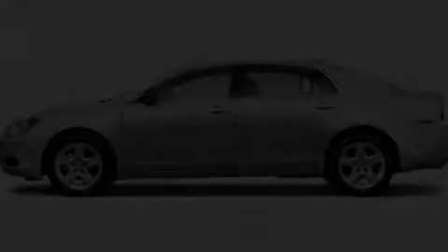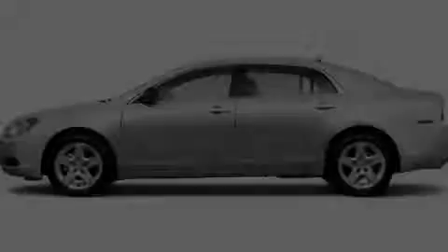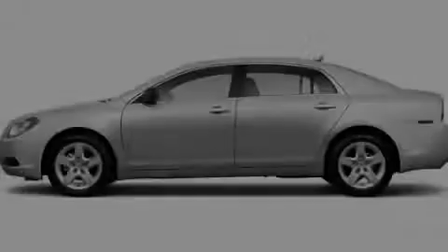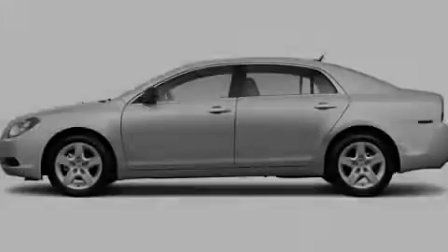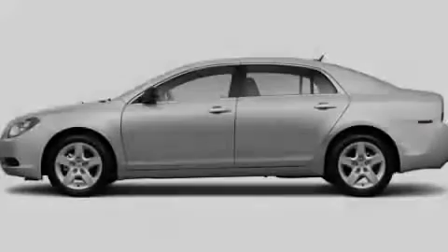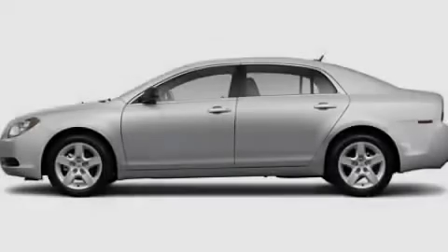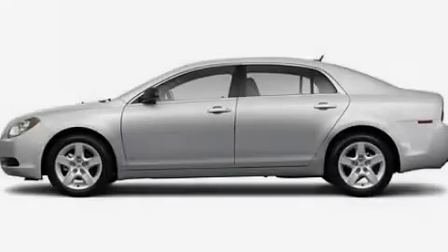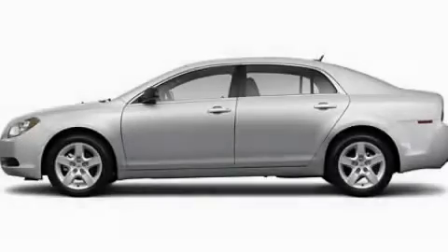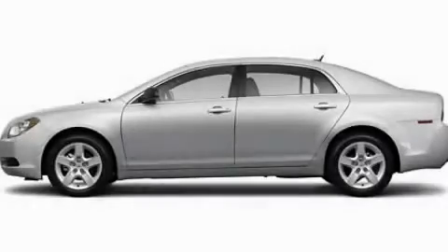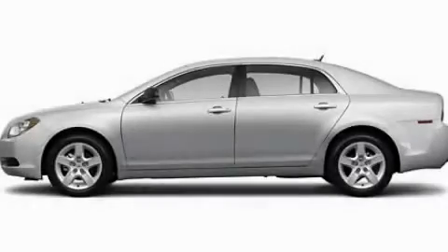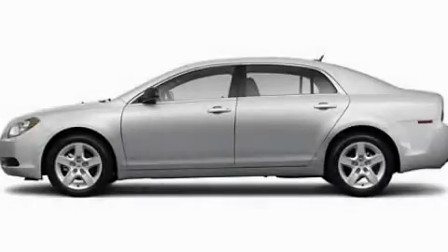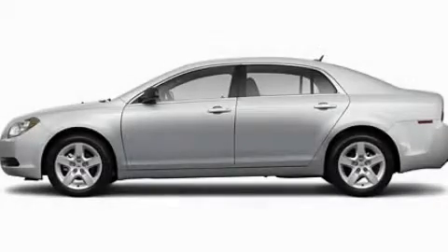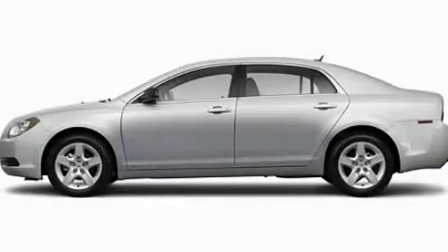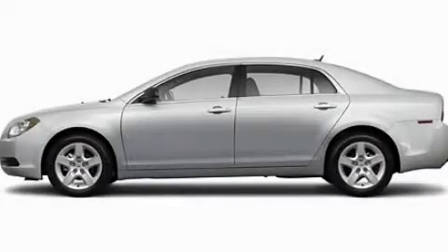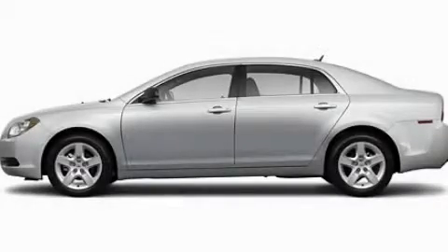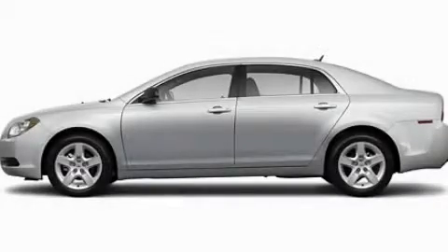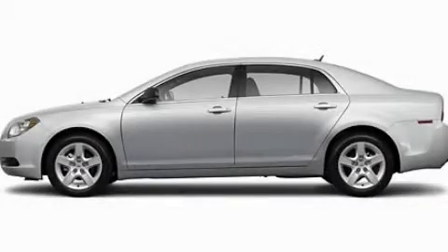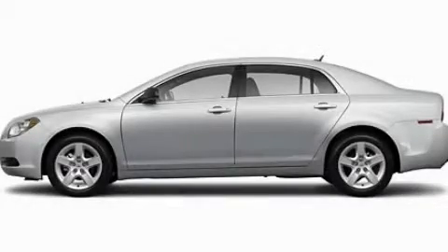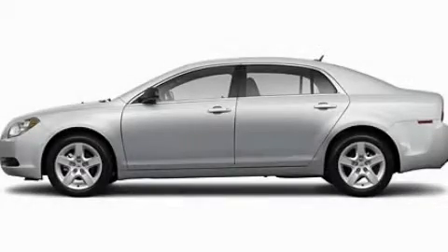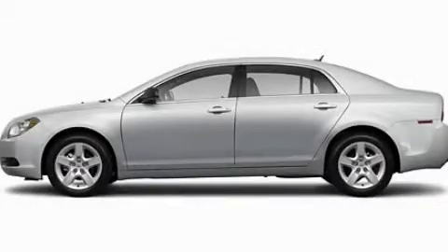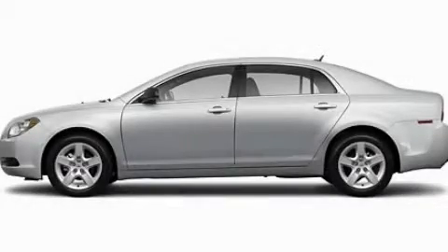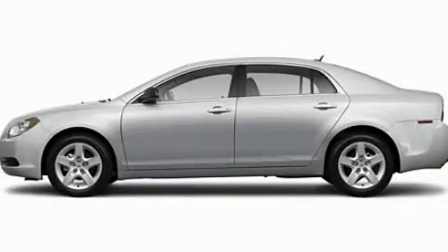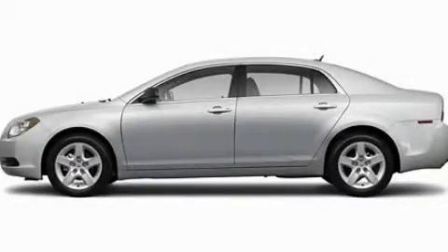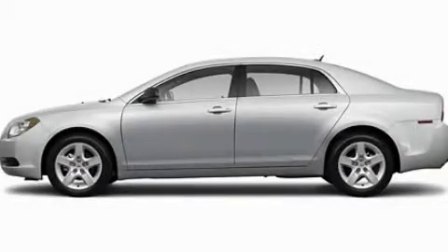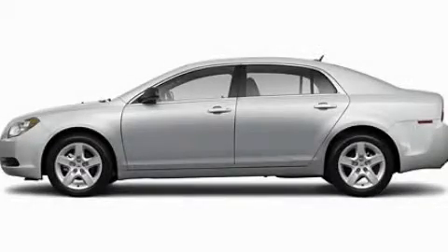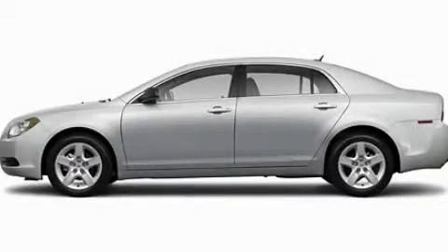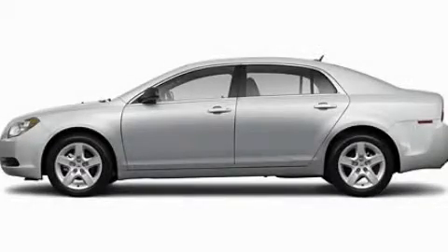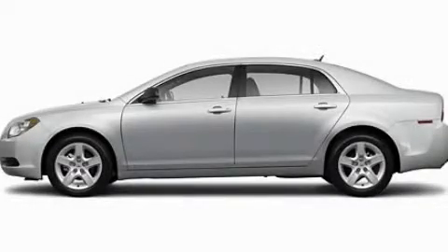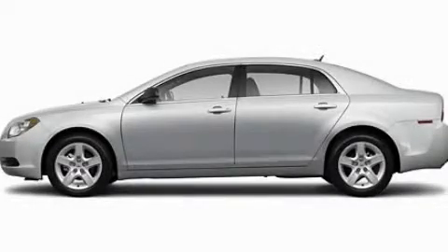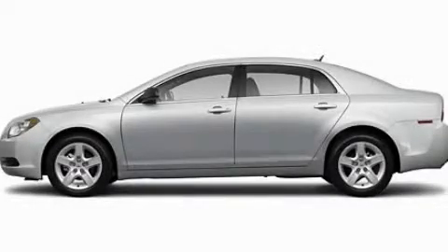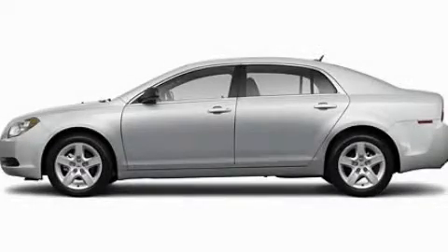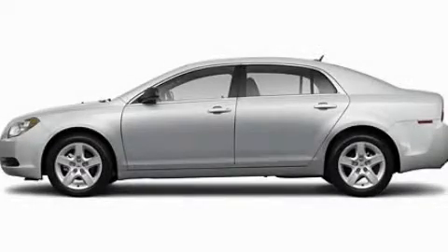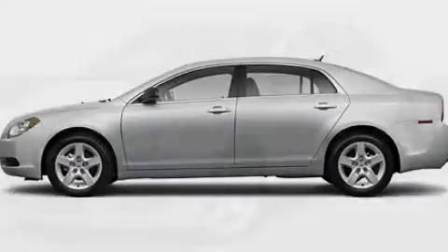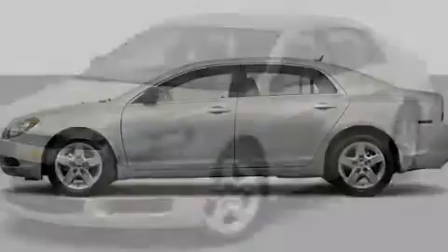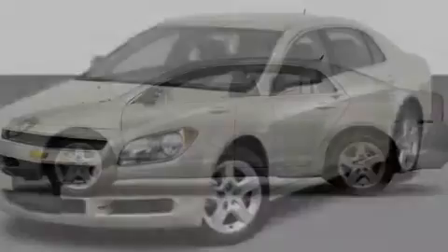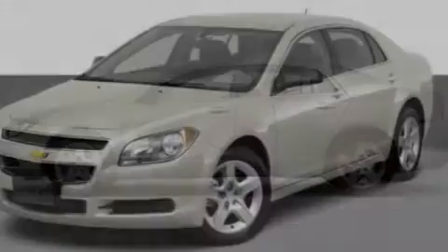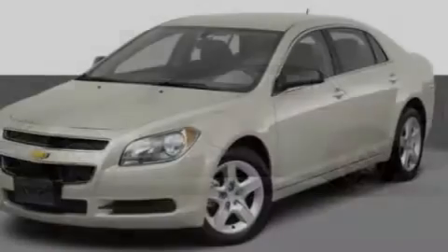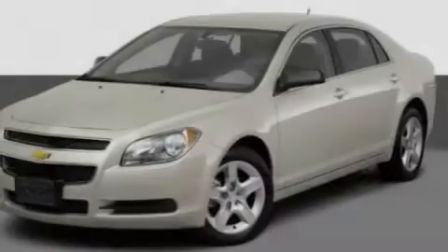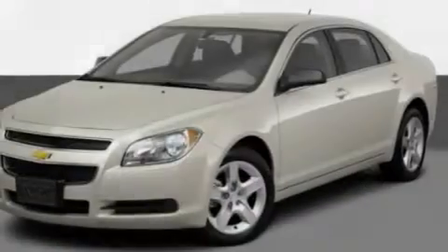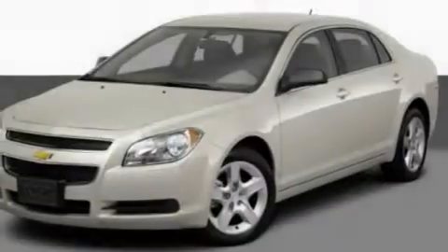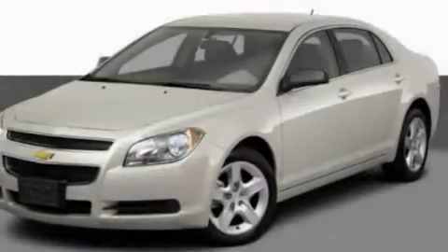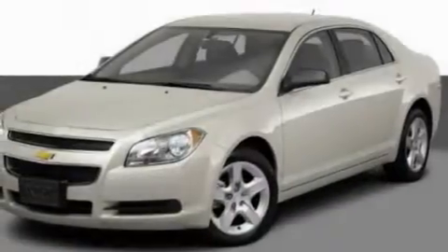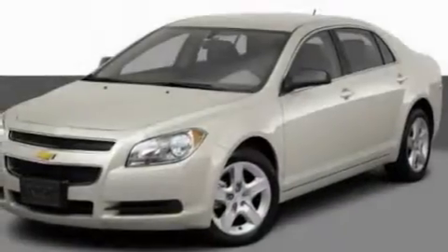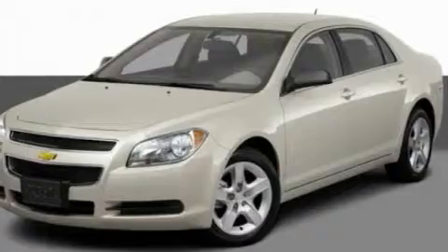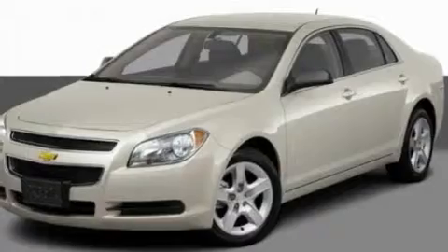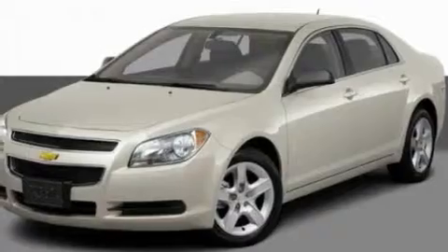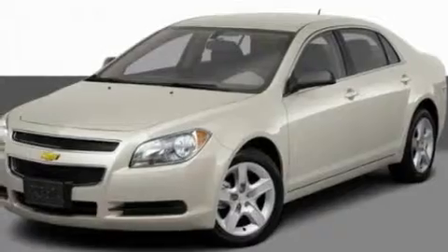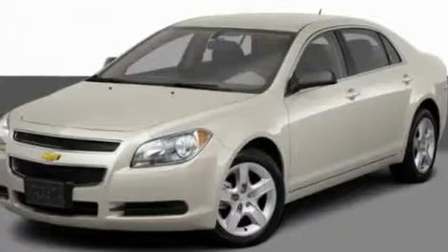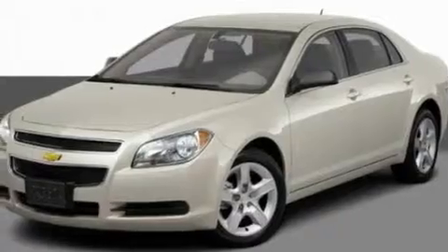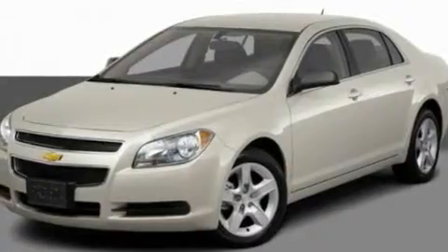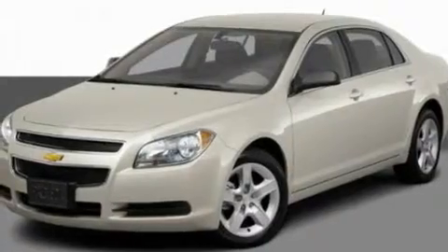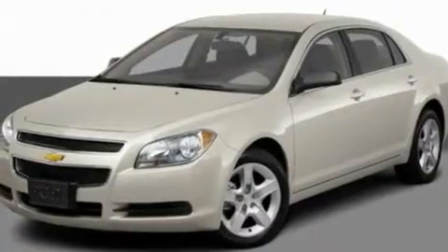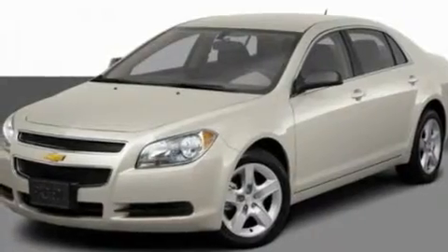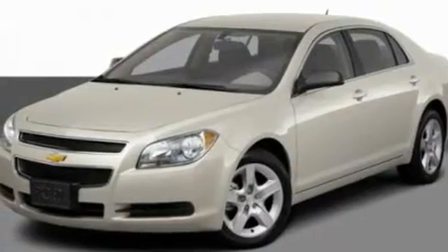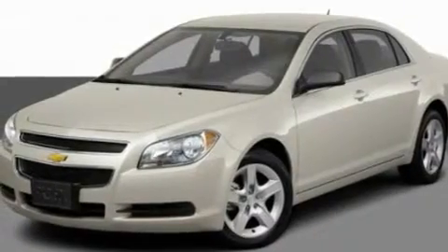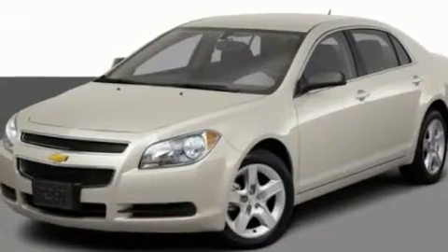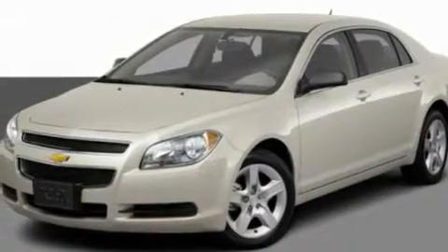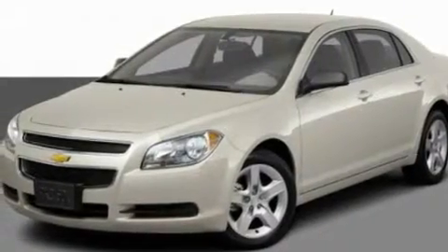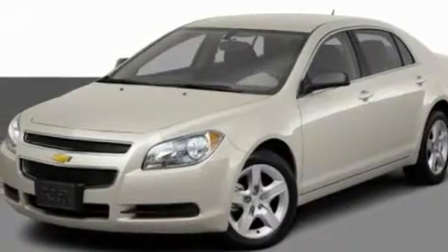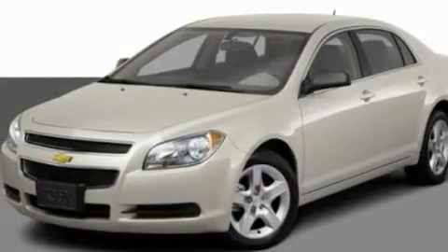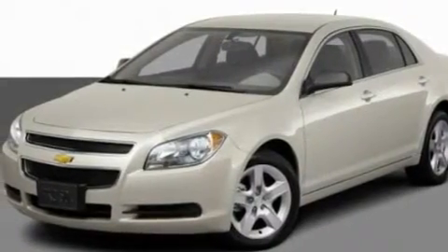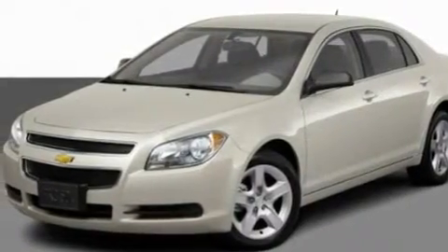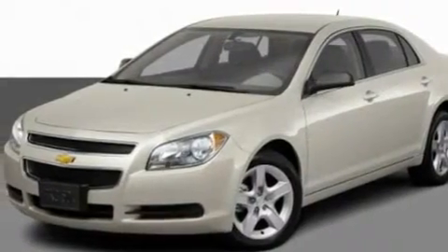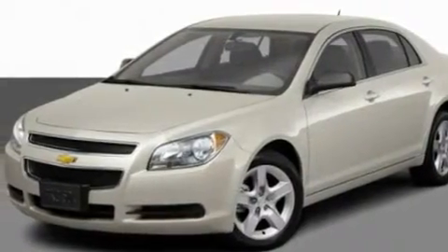This is a 2011 Chevrolet Malibu. It features a four-cylinder engine and an automatic transmission.